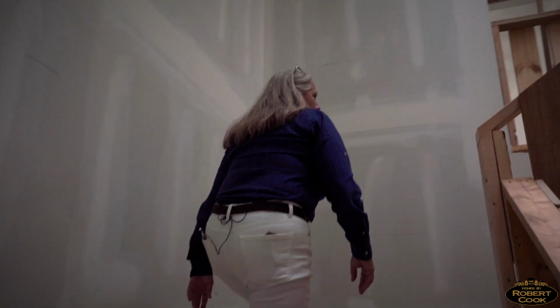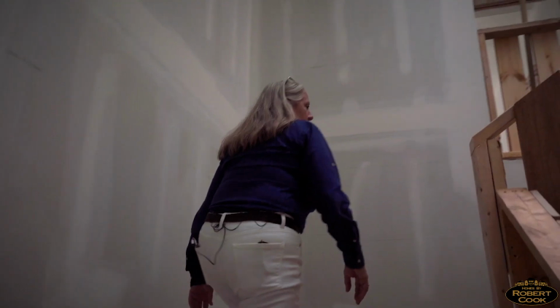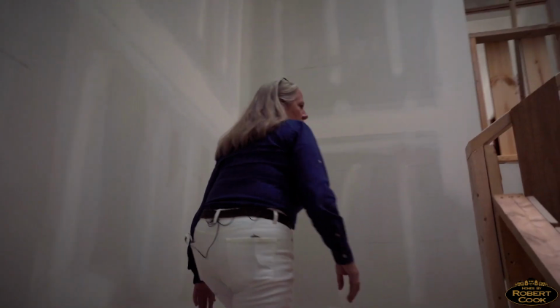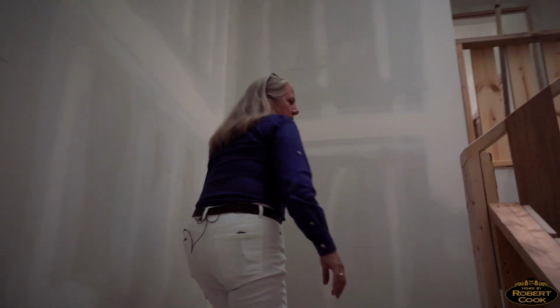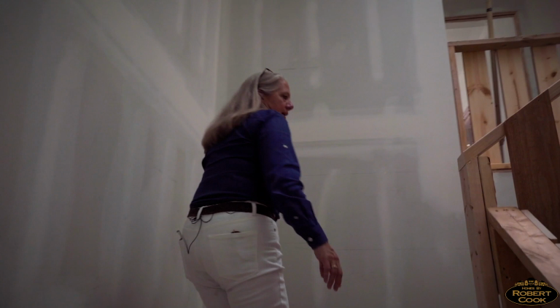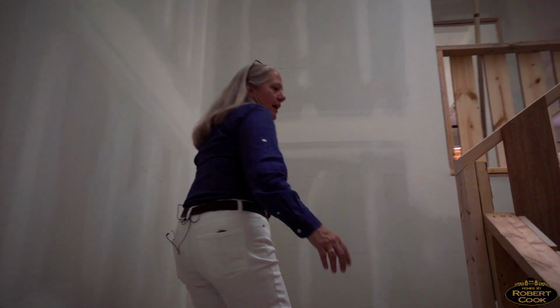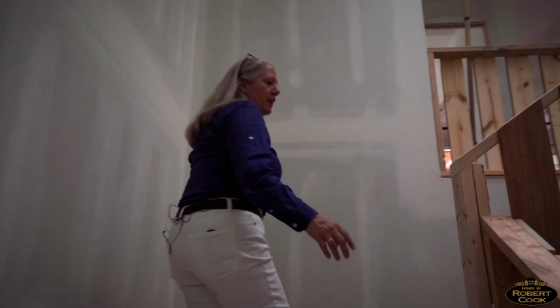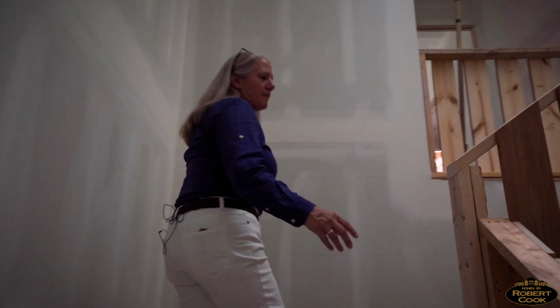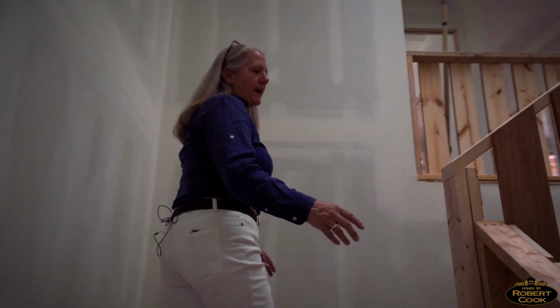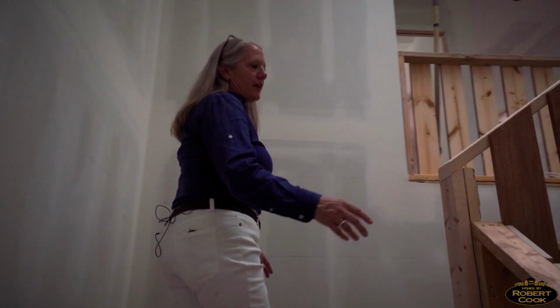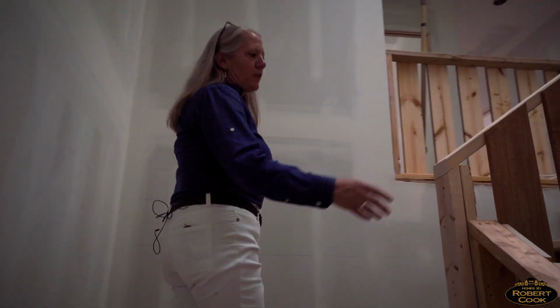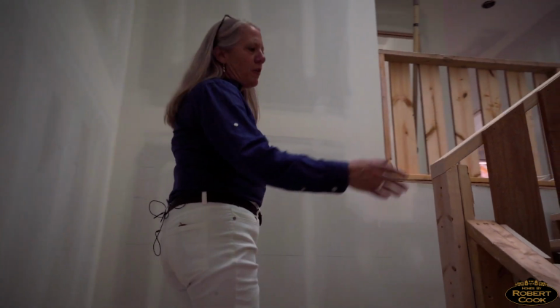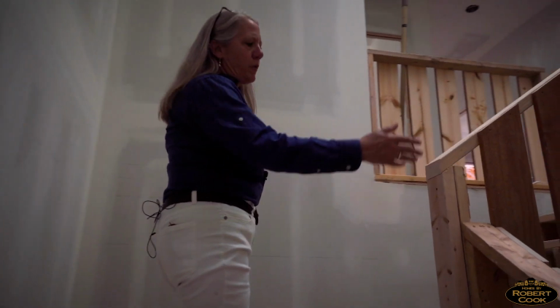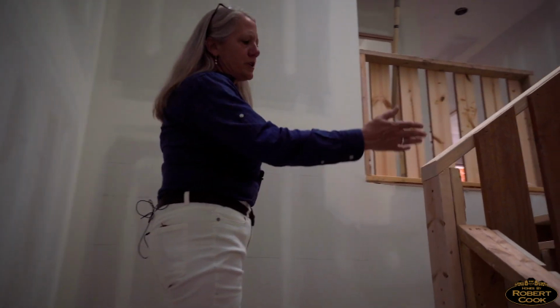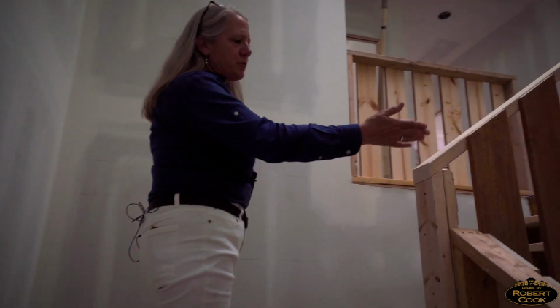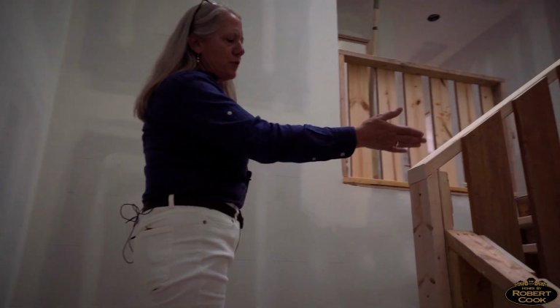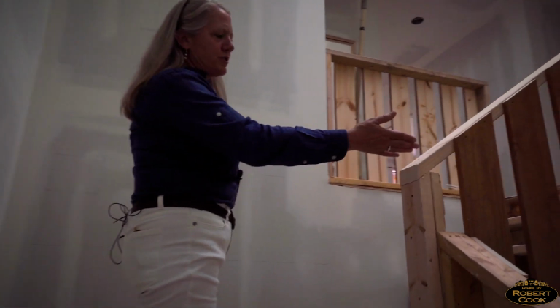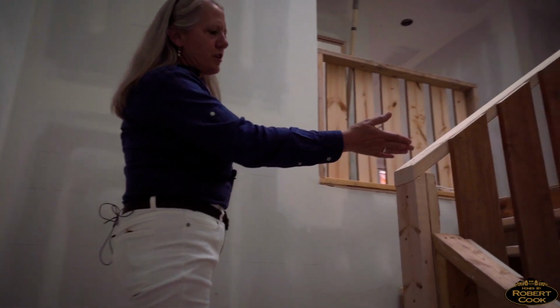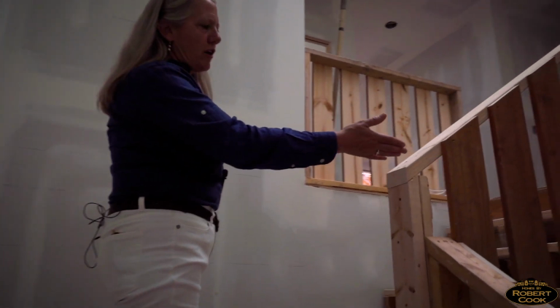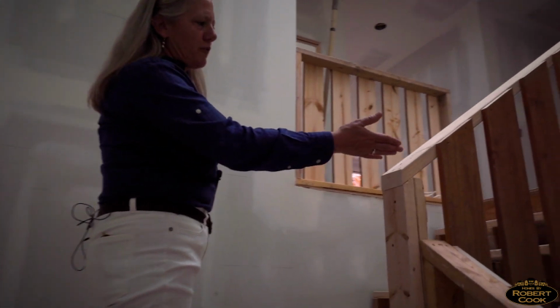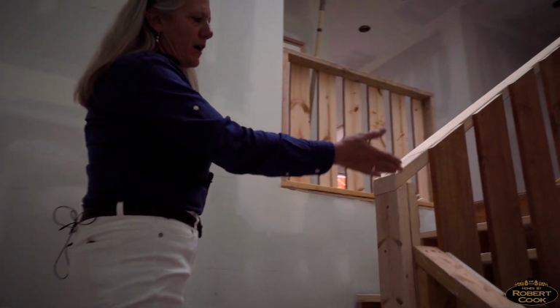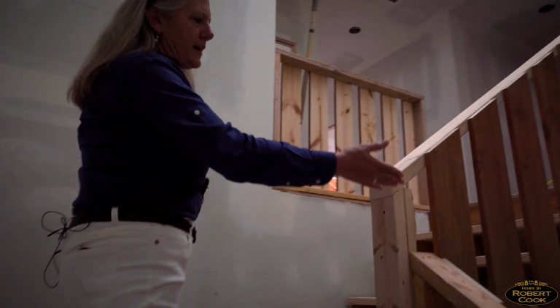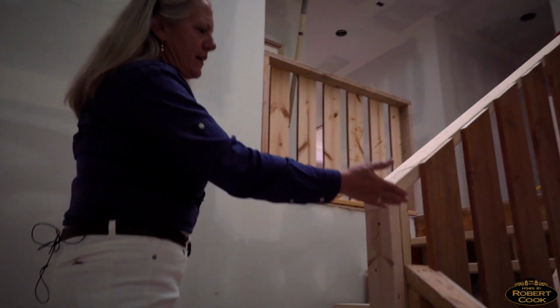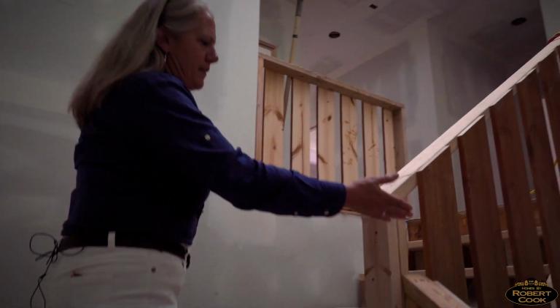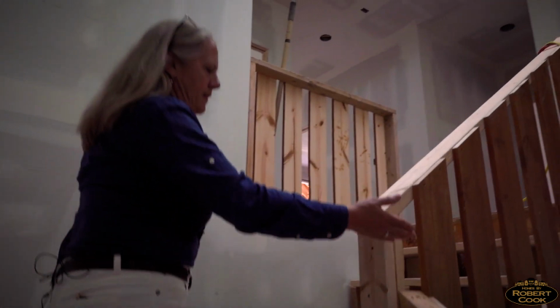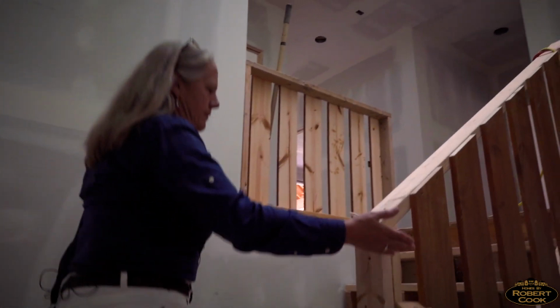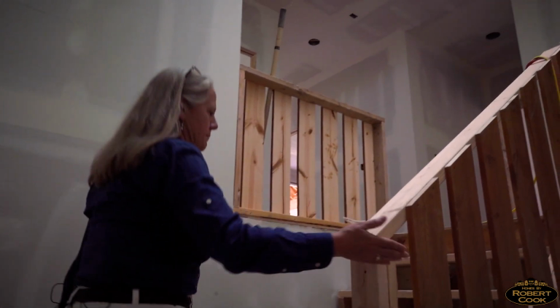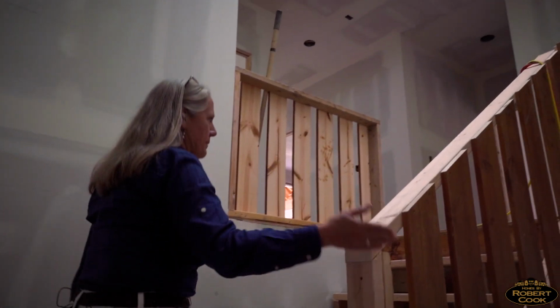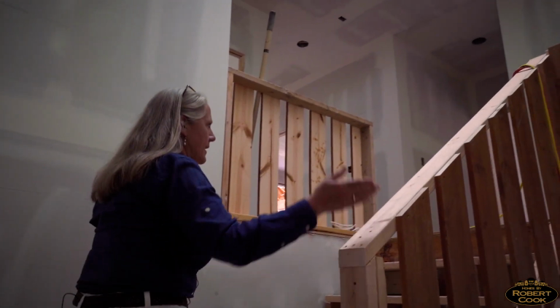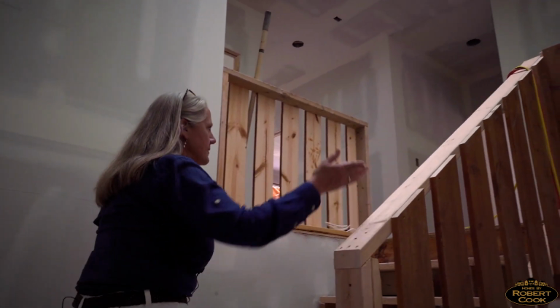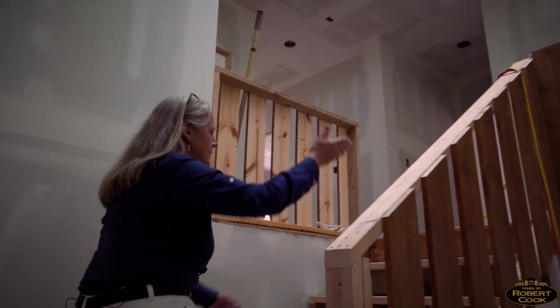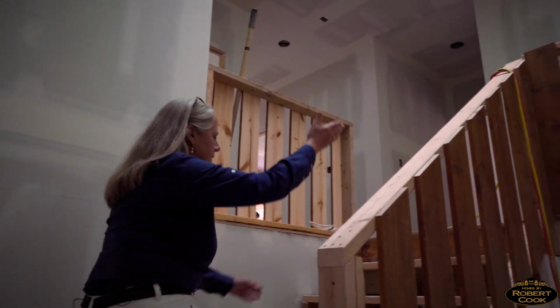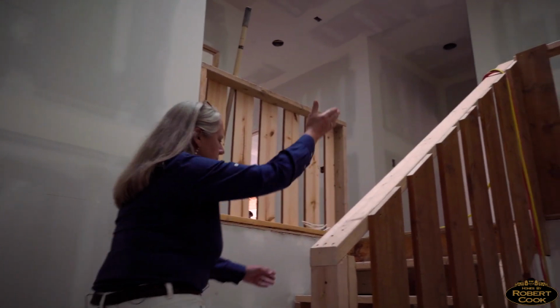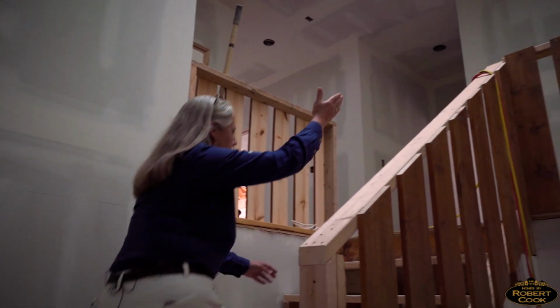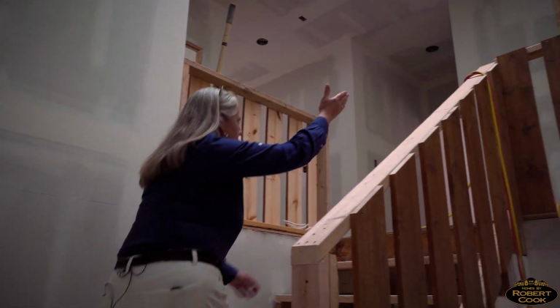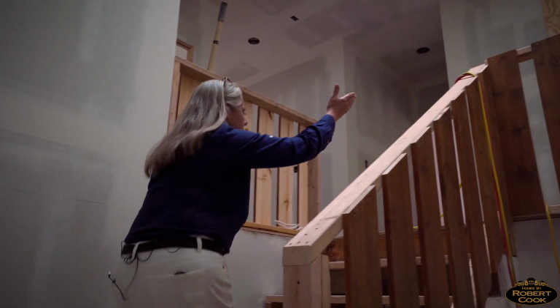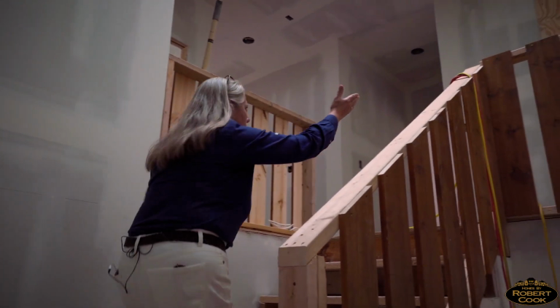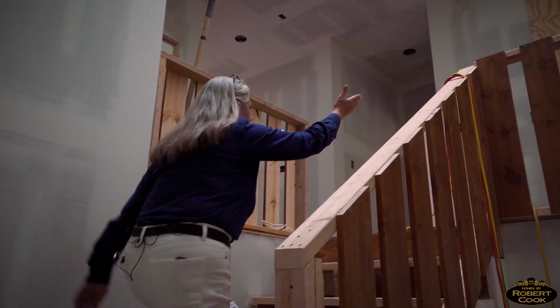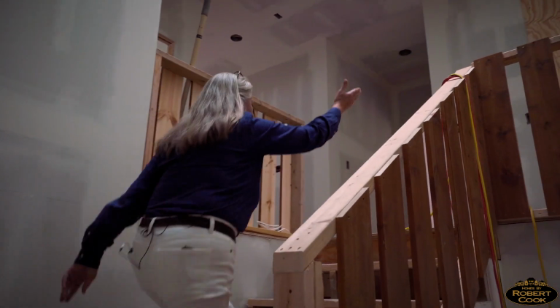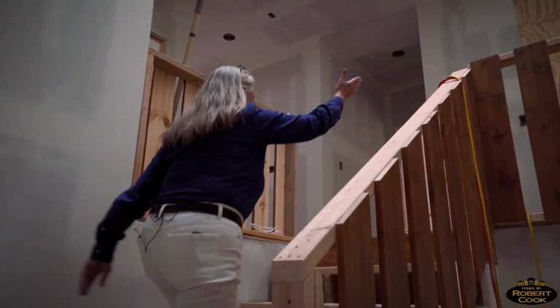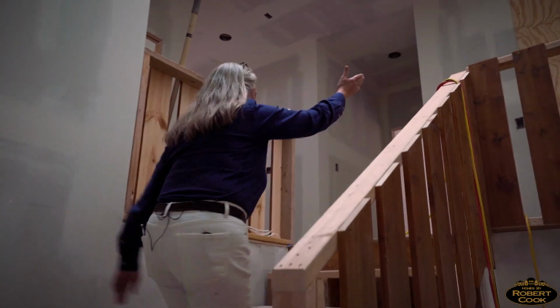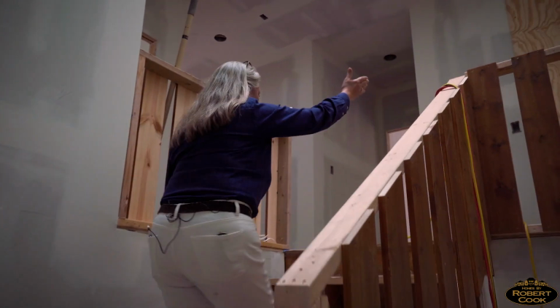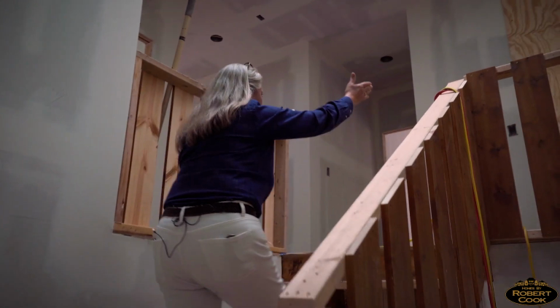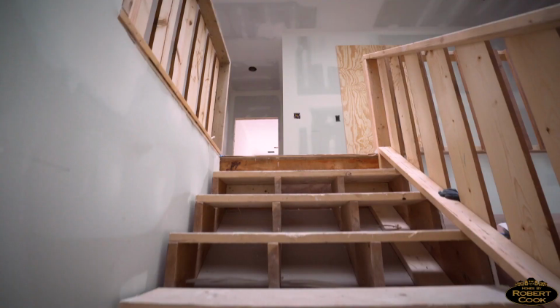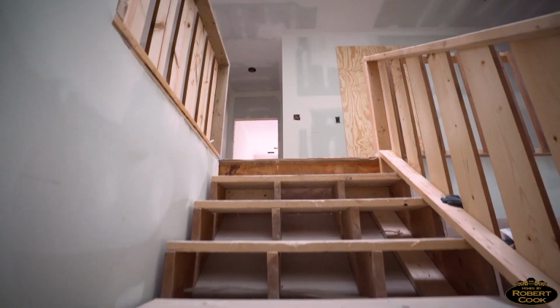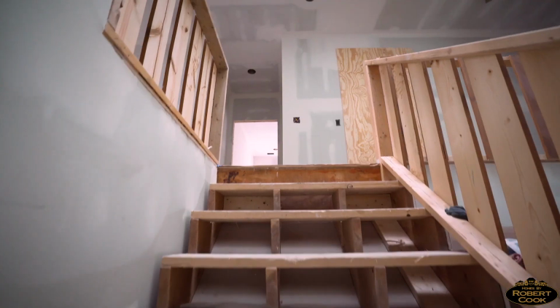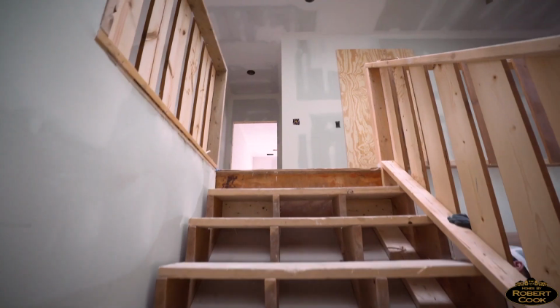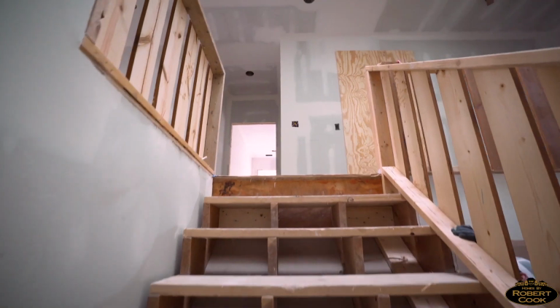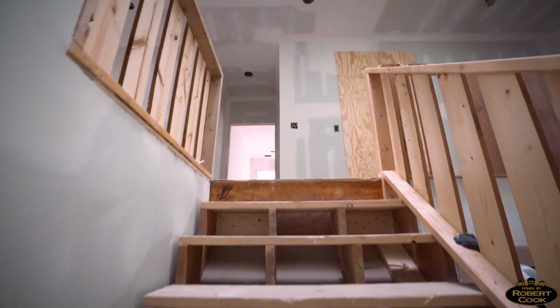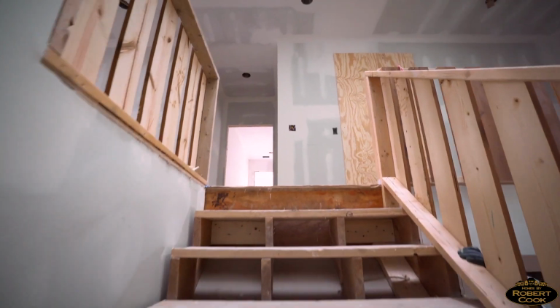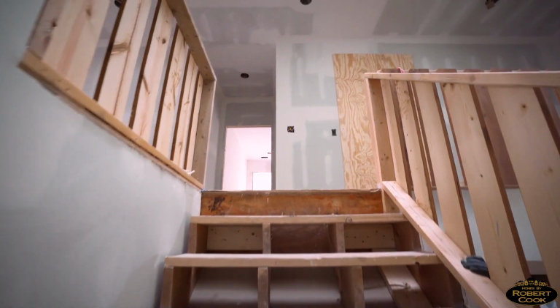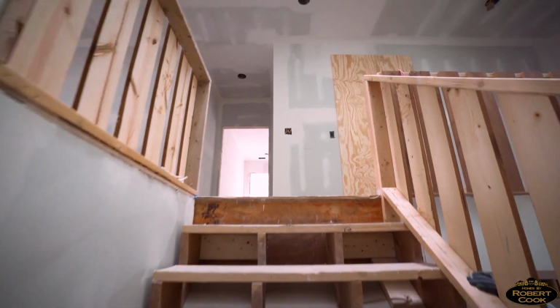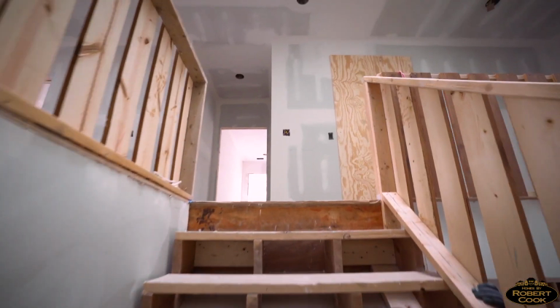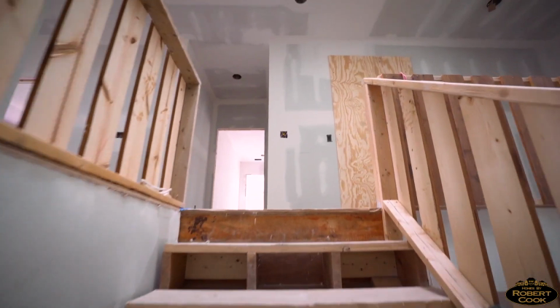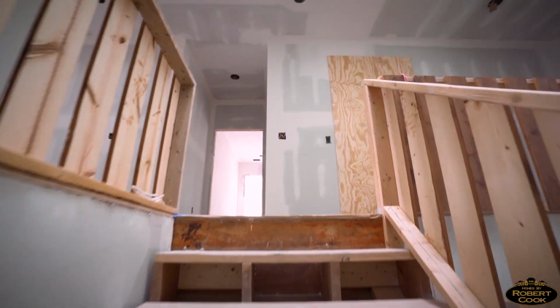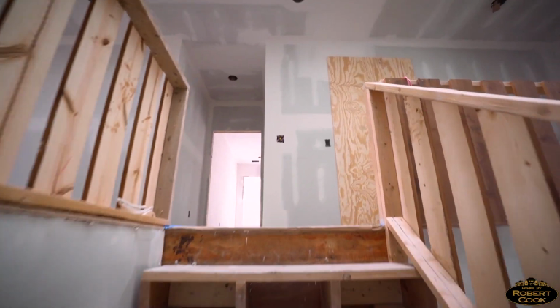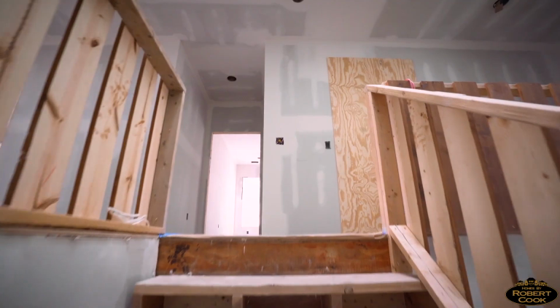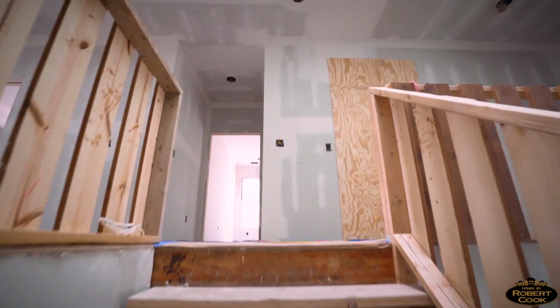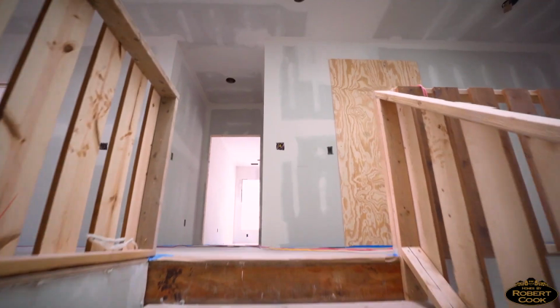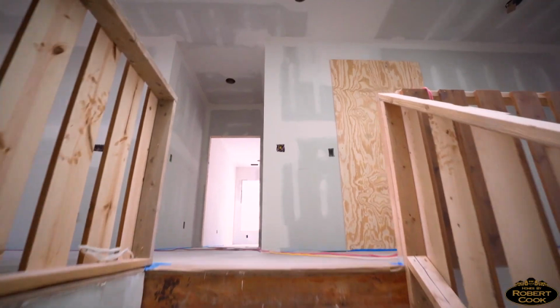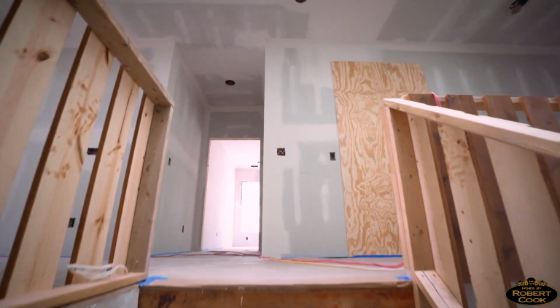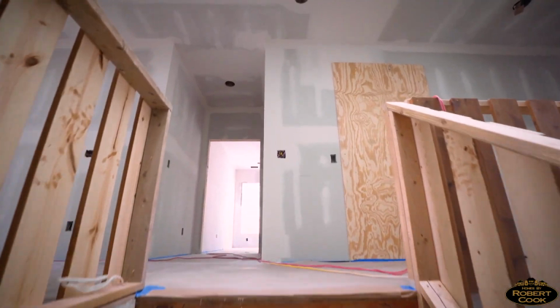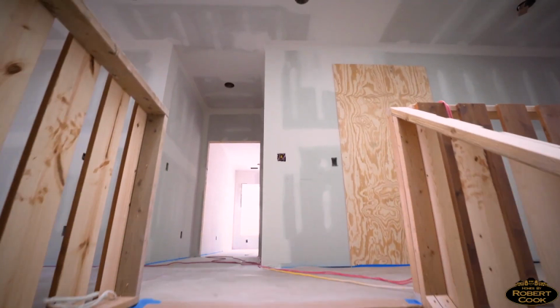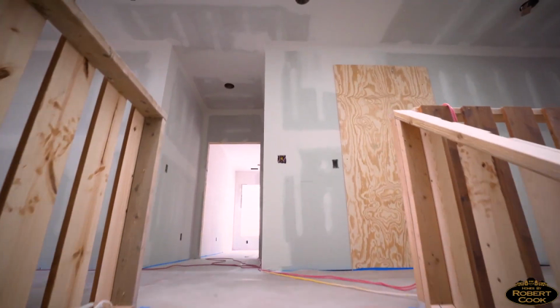There's going to be an elevator which will start right at the base, come out here, and will also go to the third floor.